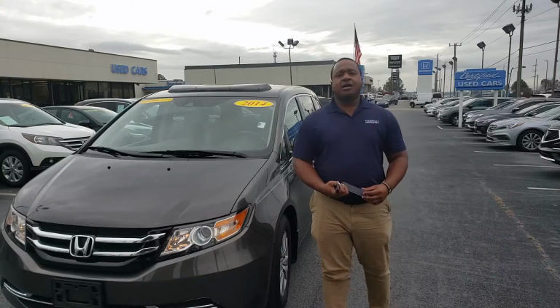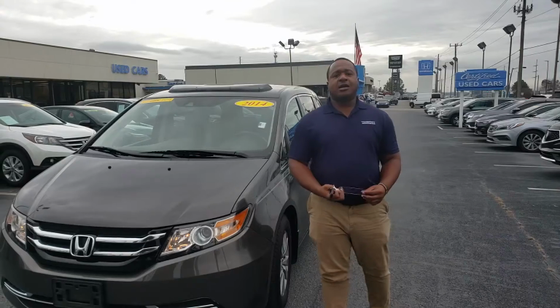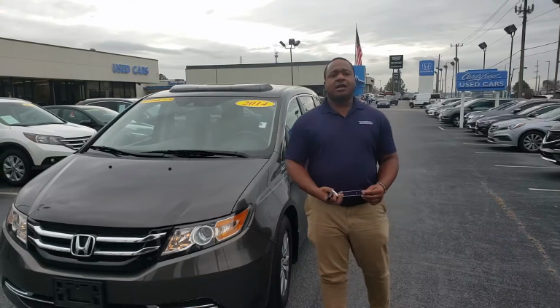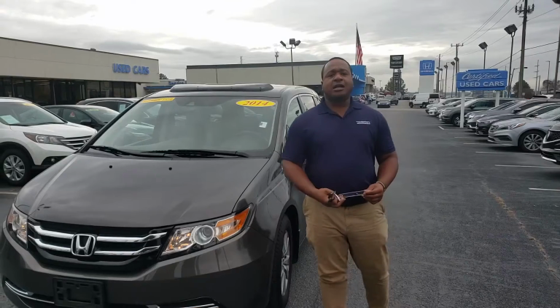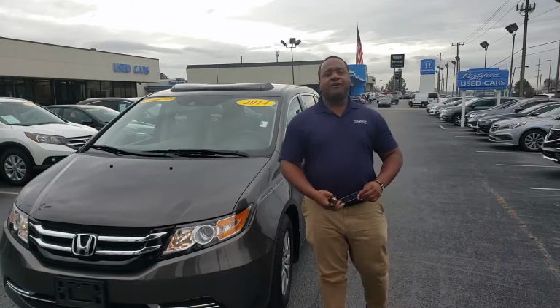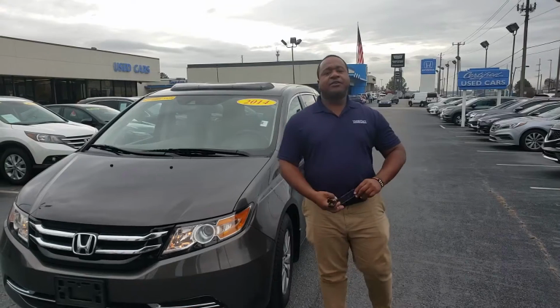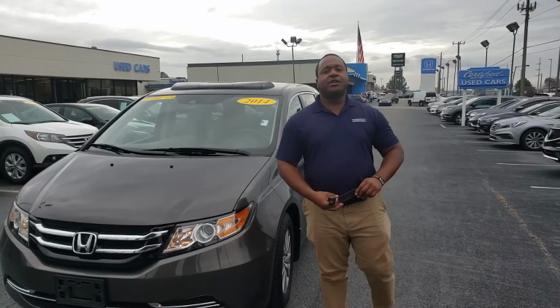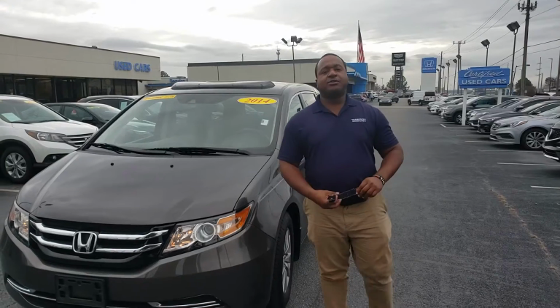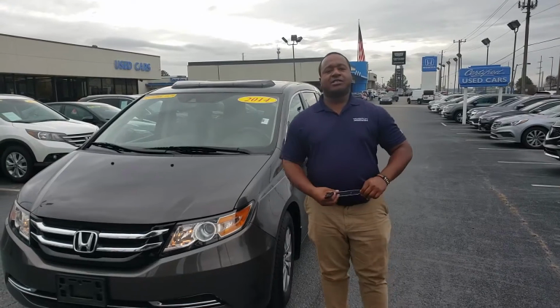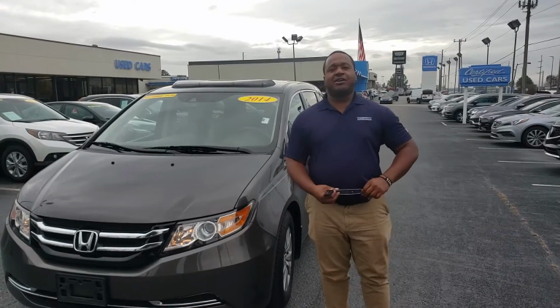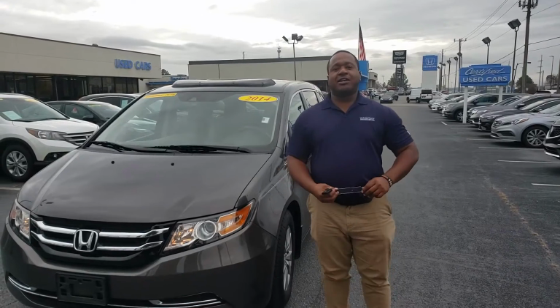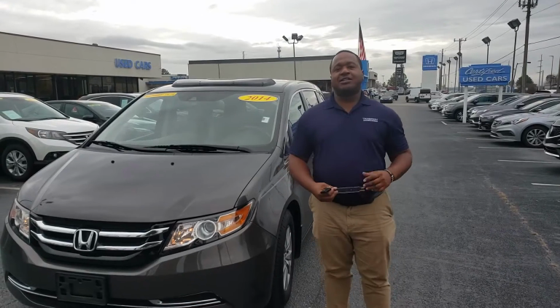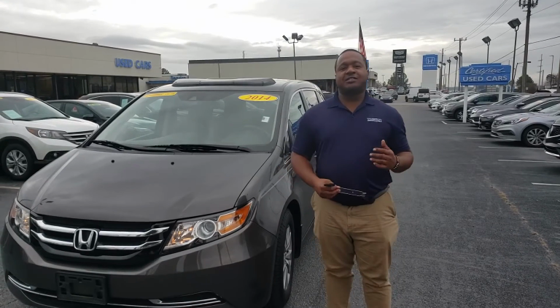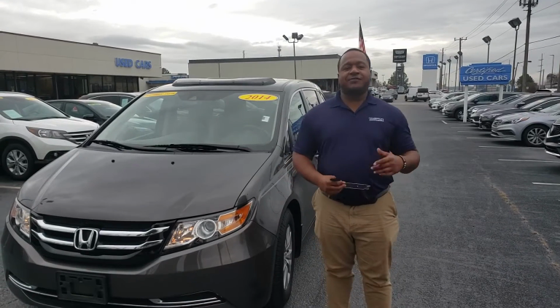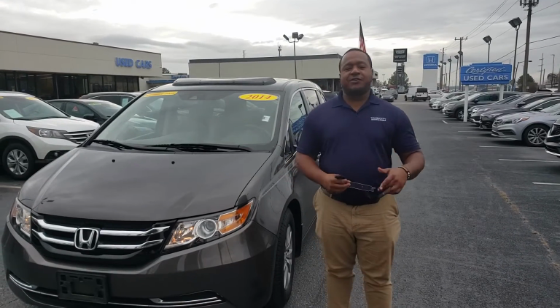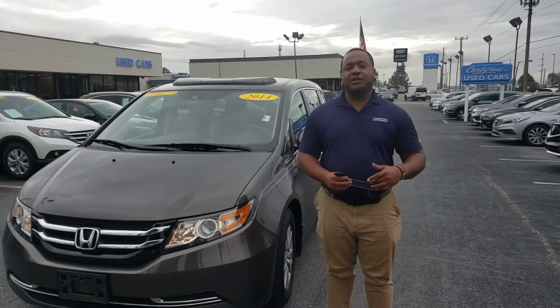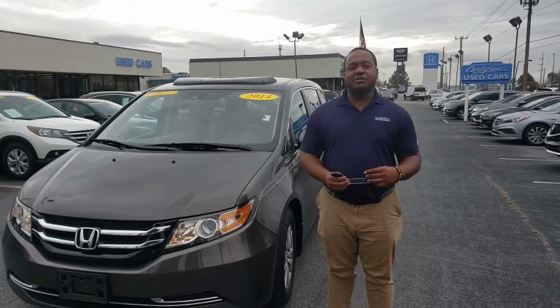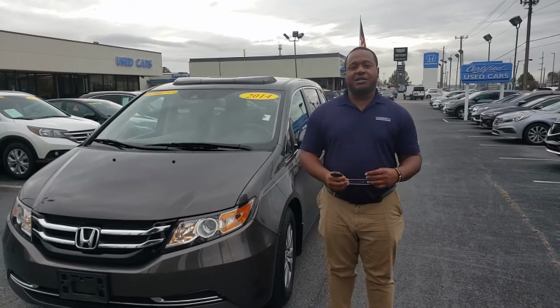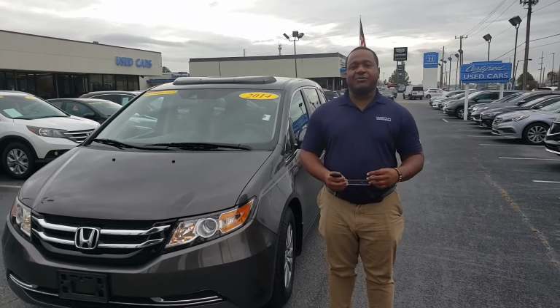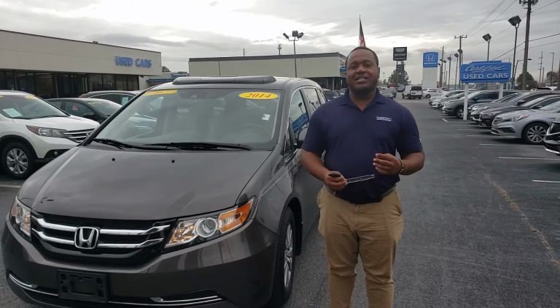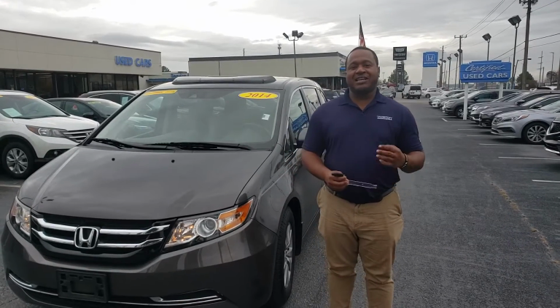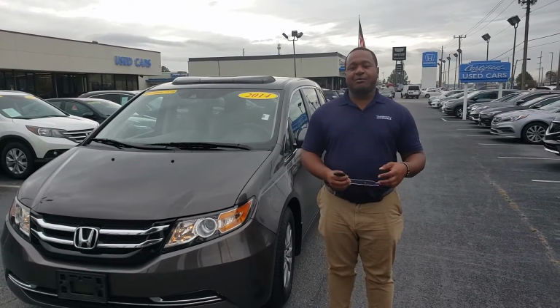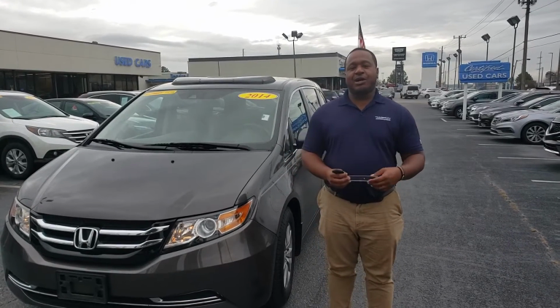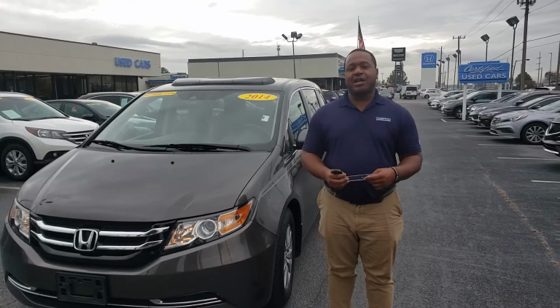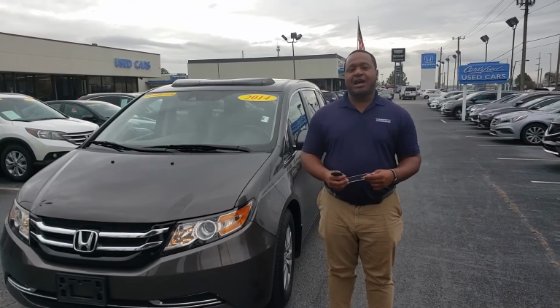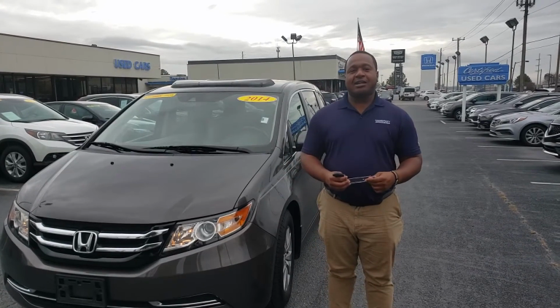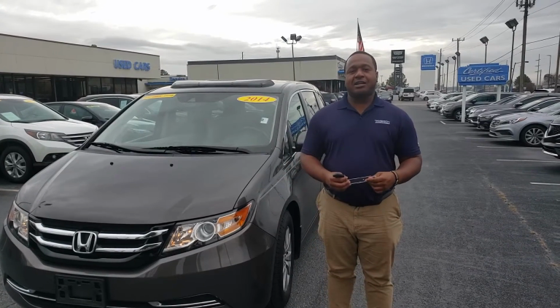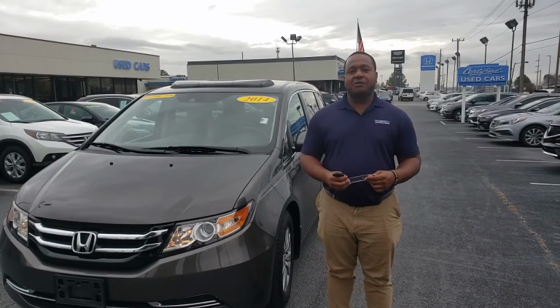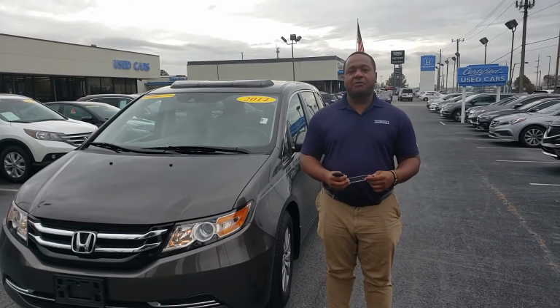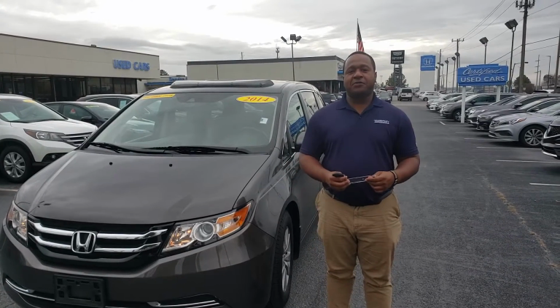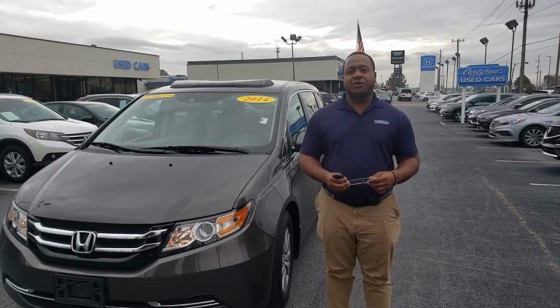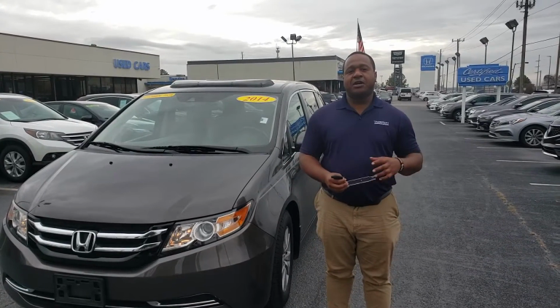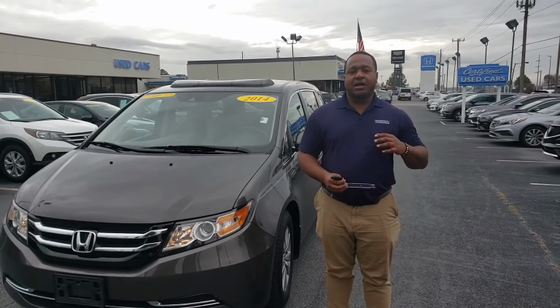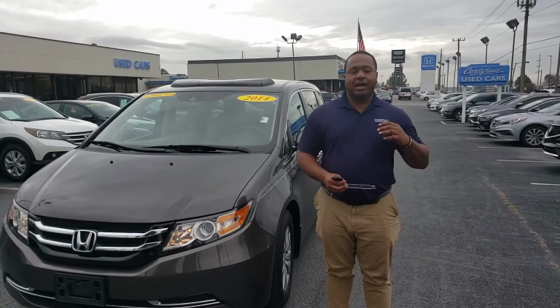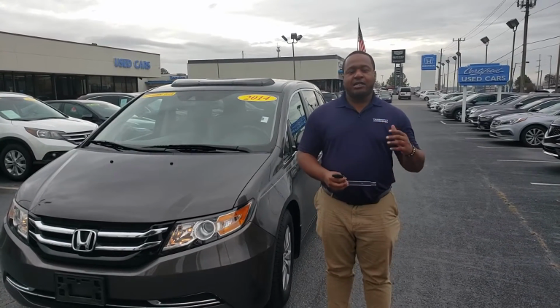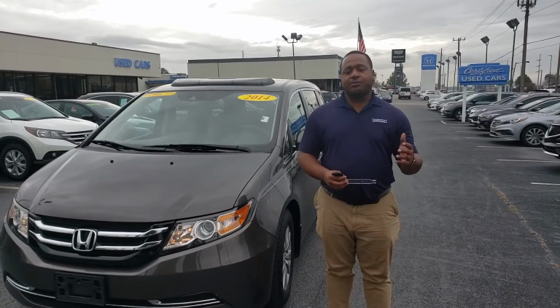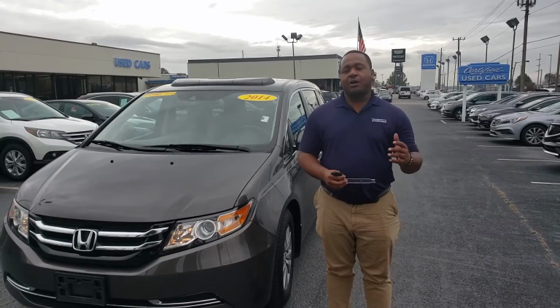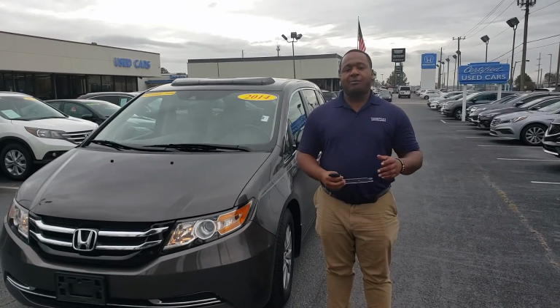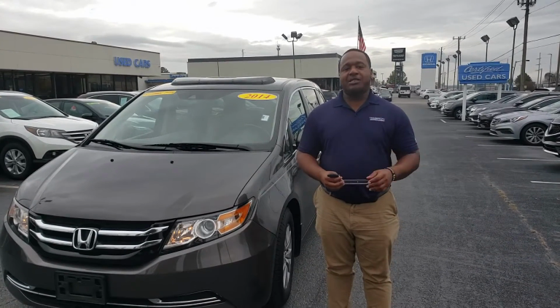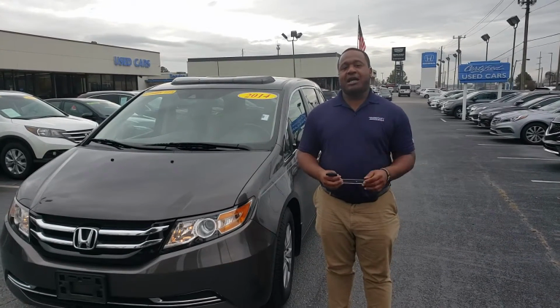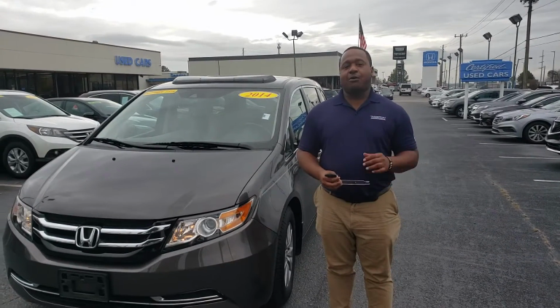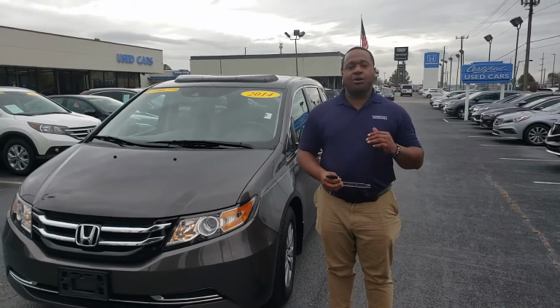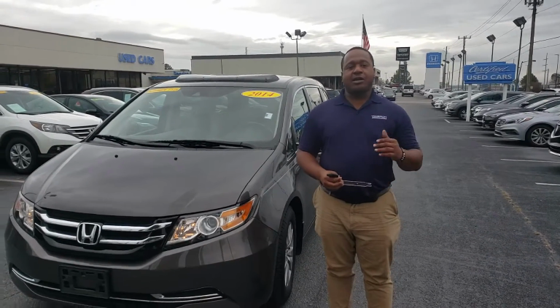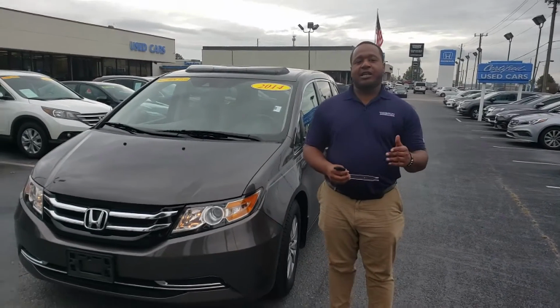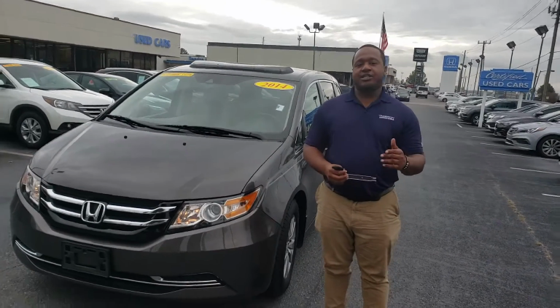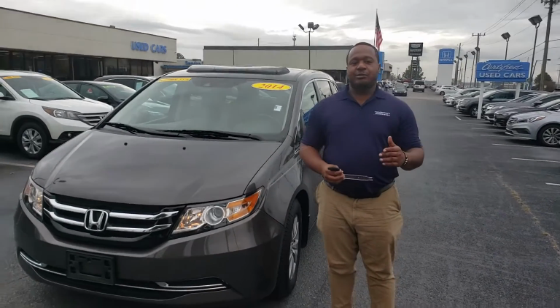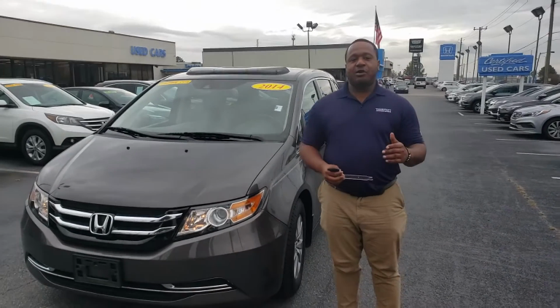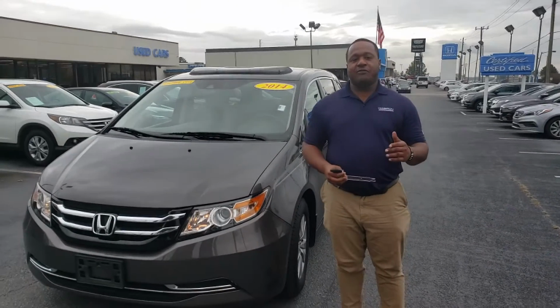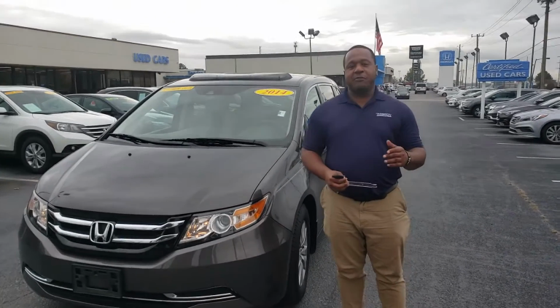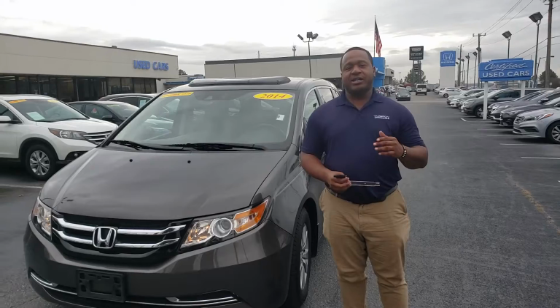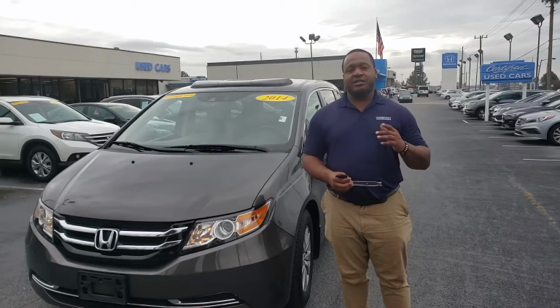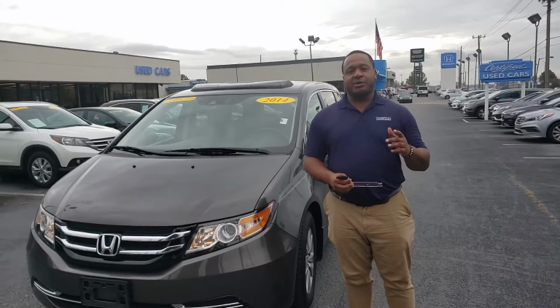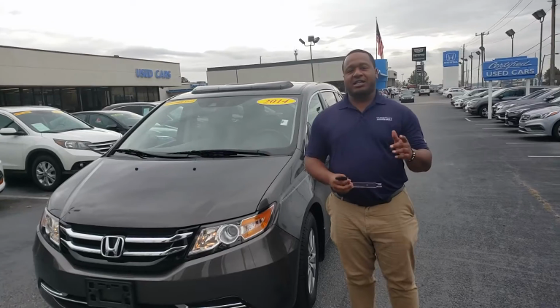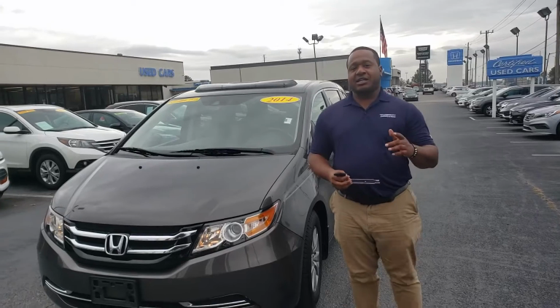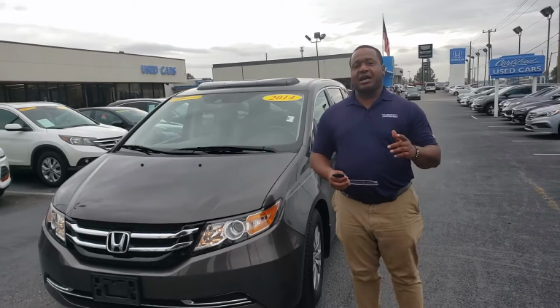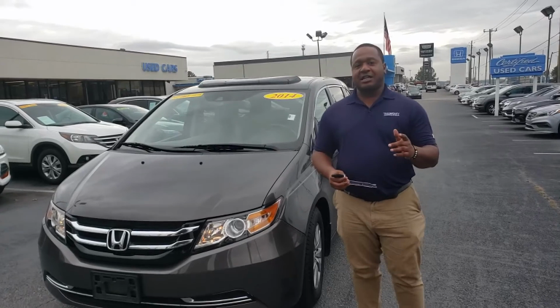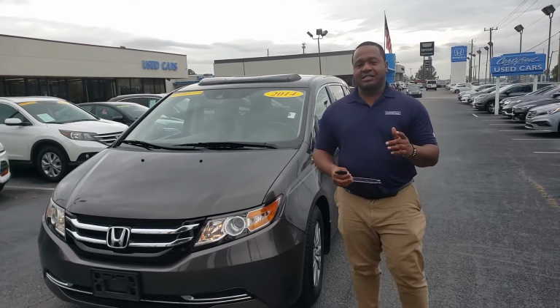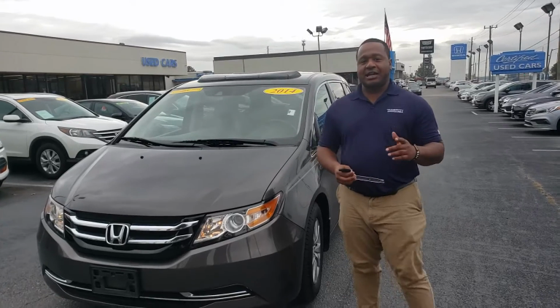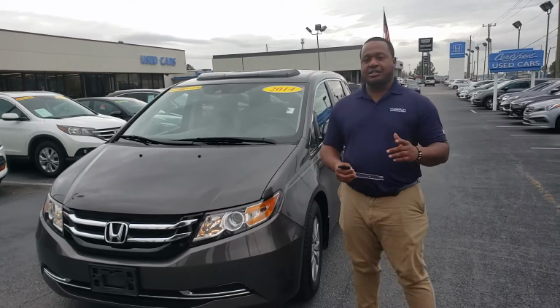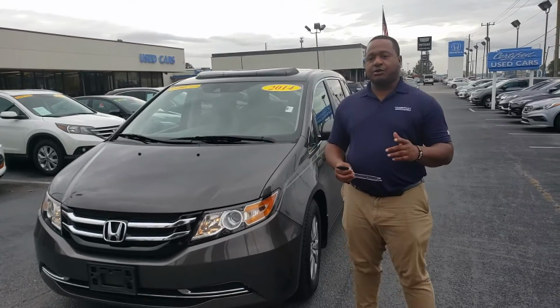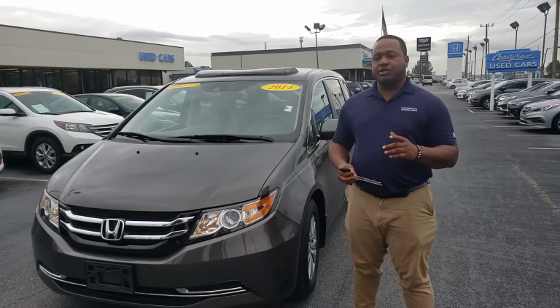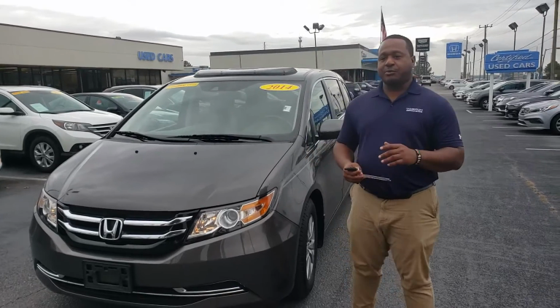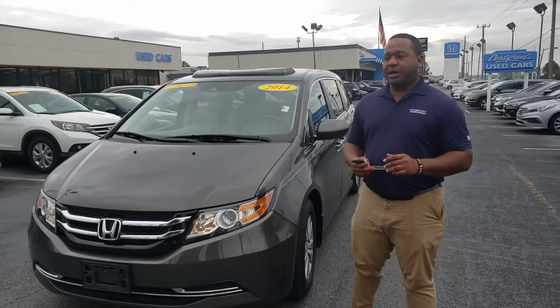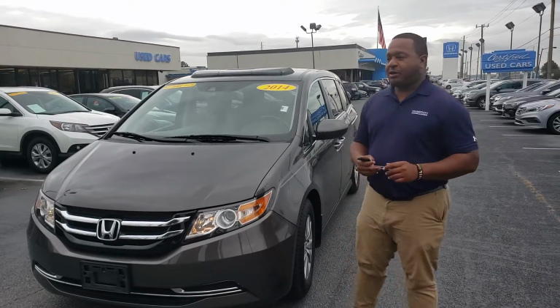Good afternoon, Sarah. This is Phil Nelson with Tameron Honda in Hoover. As promised, I wanted to get you more information about that Odyssey I told you about.